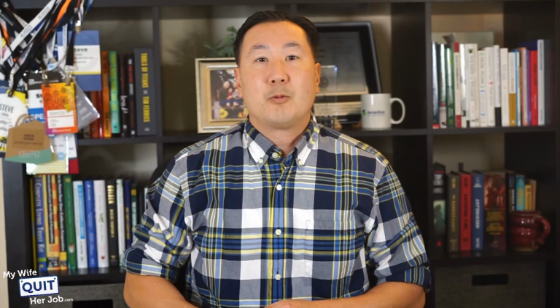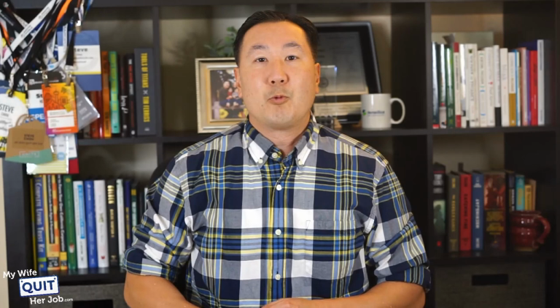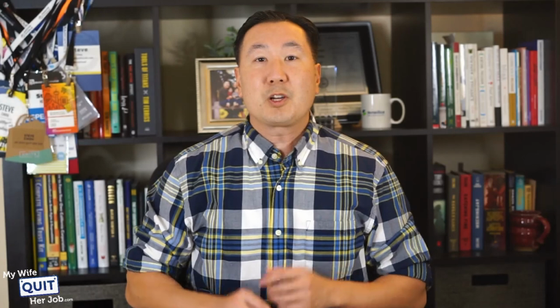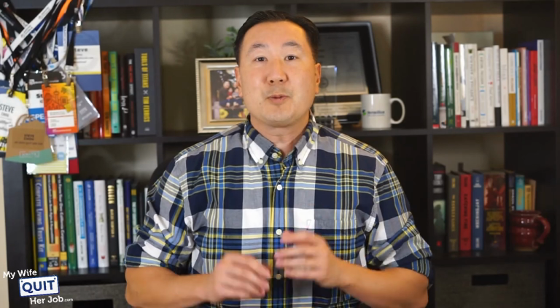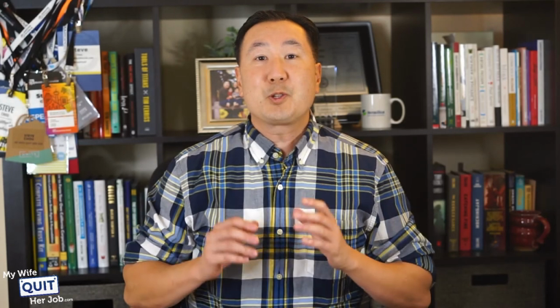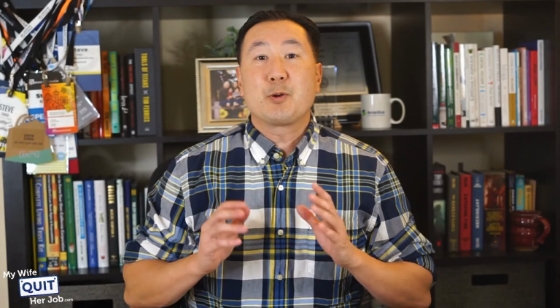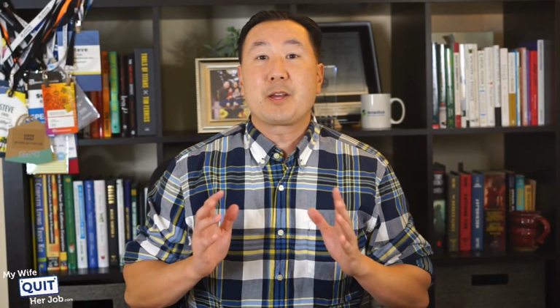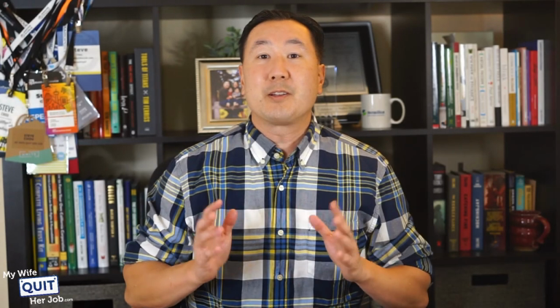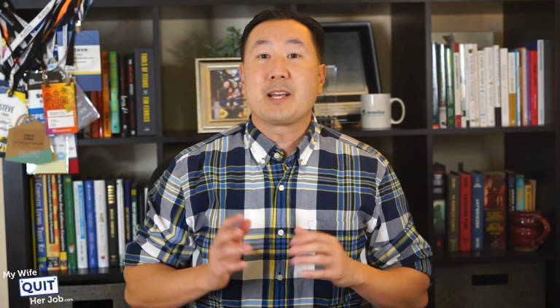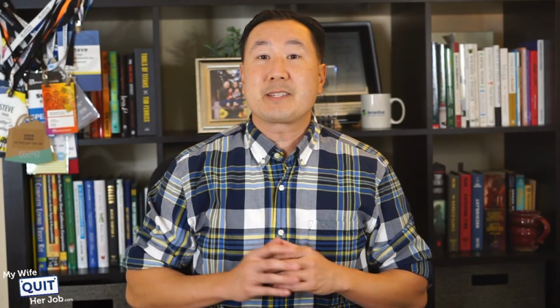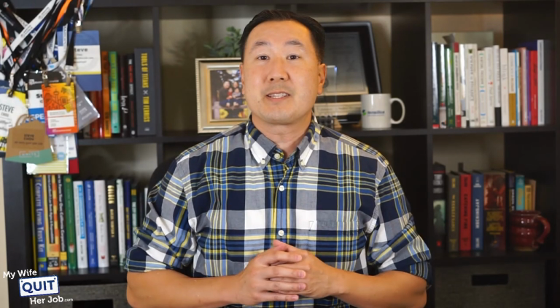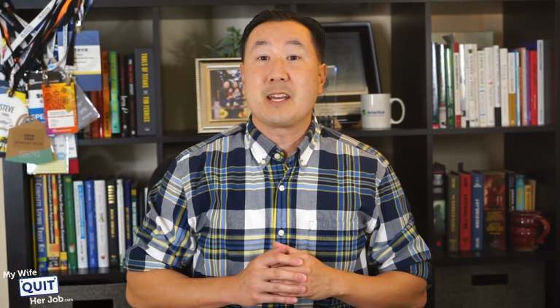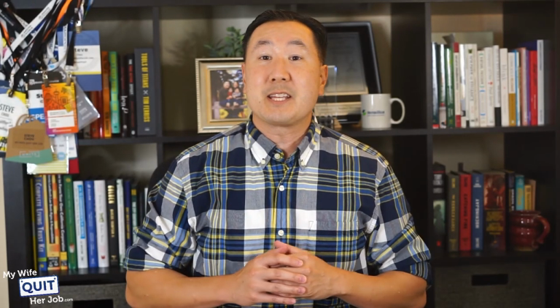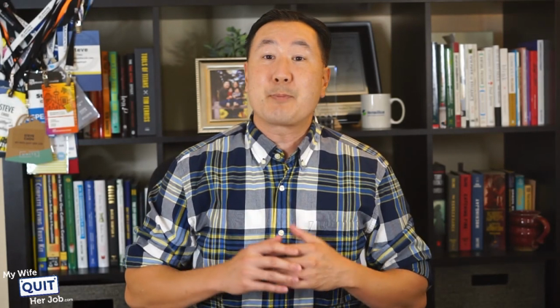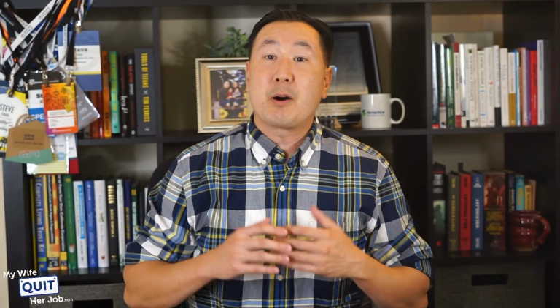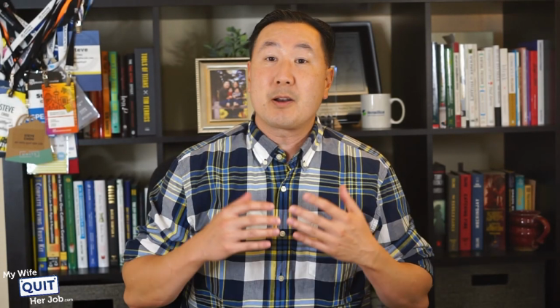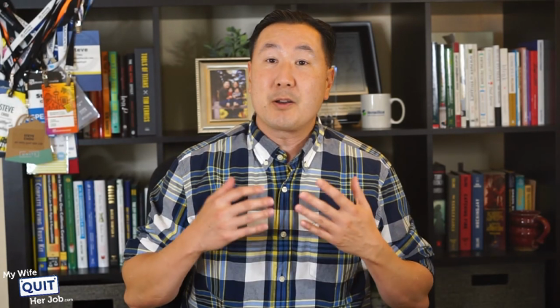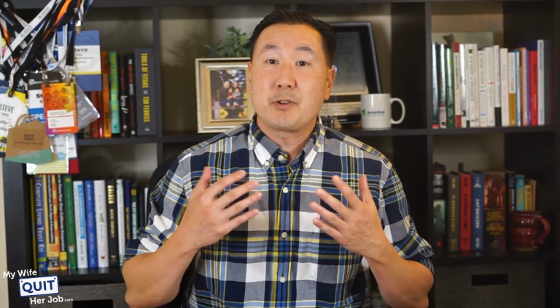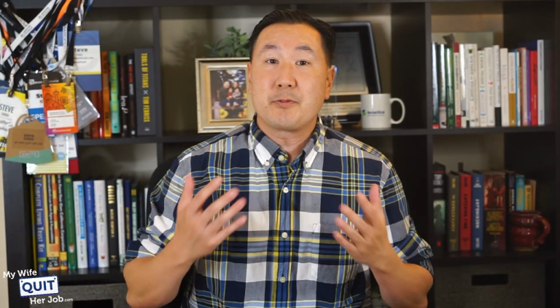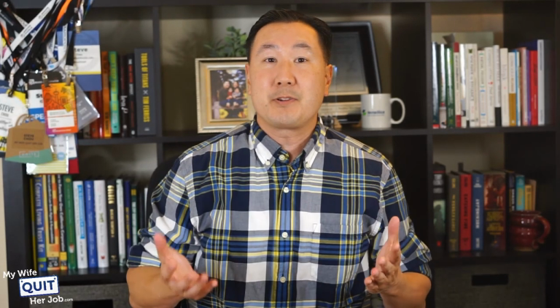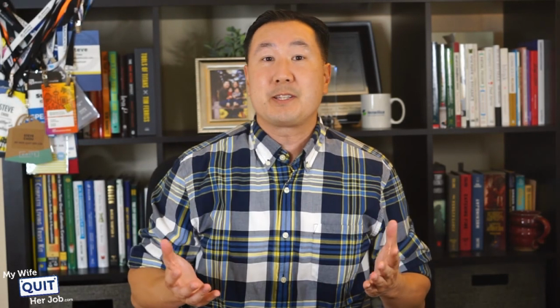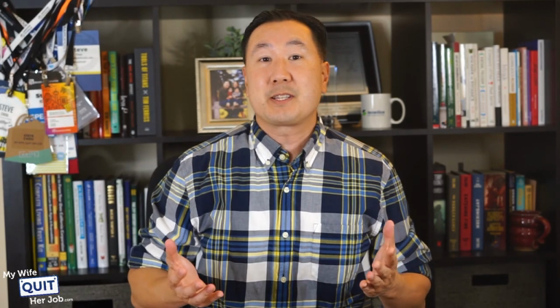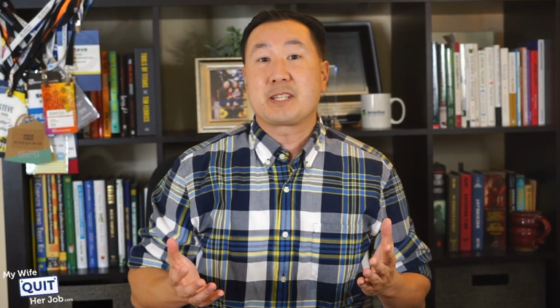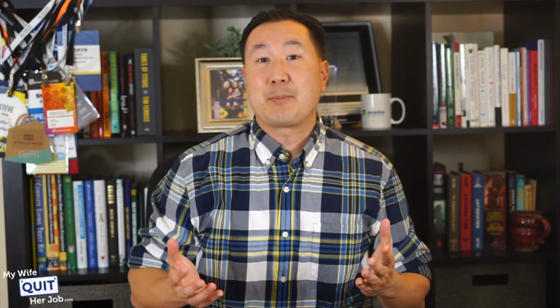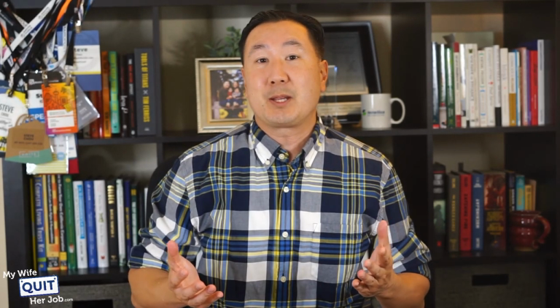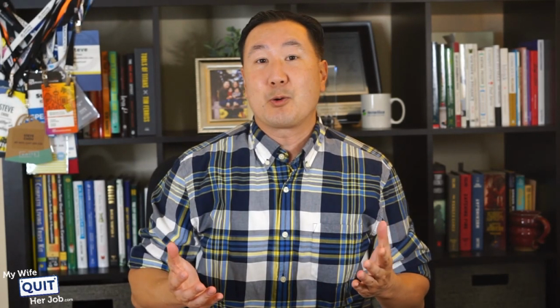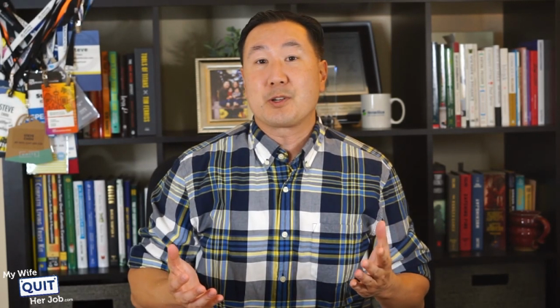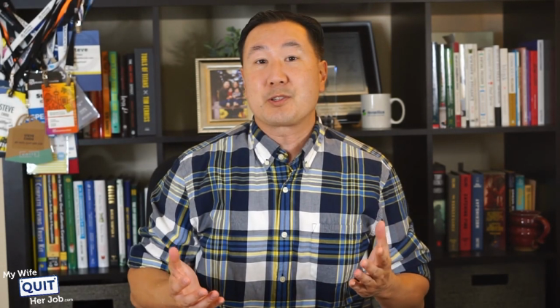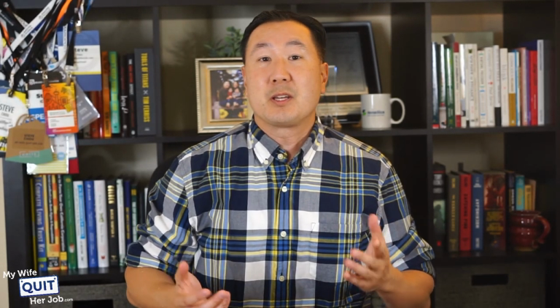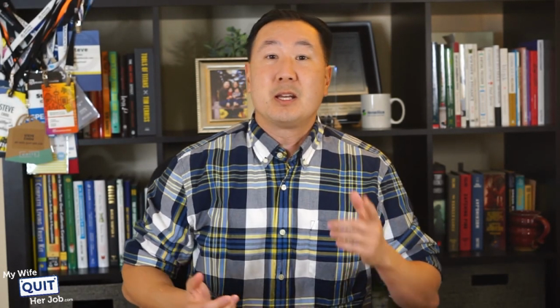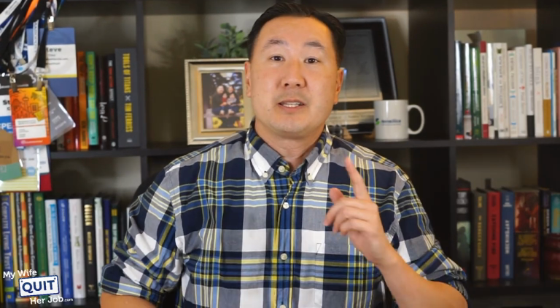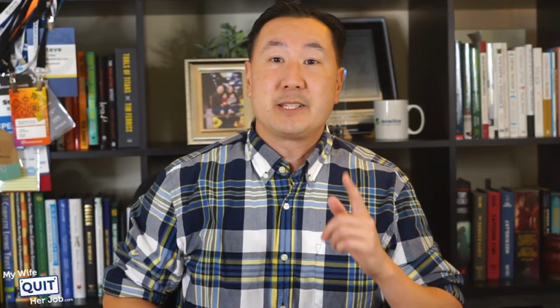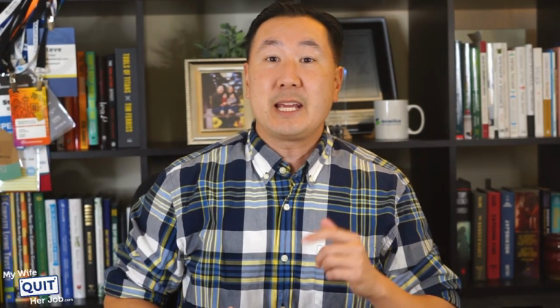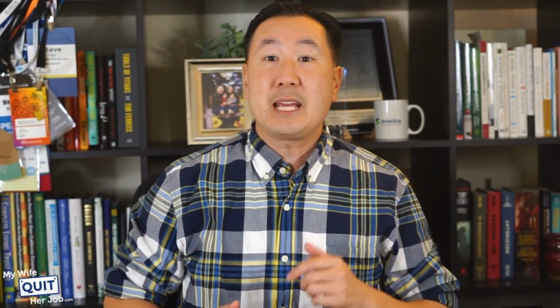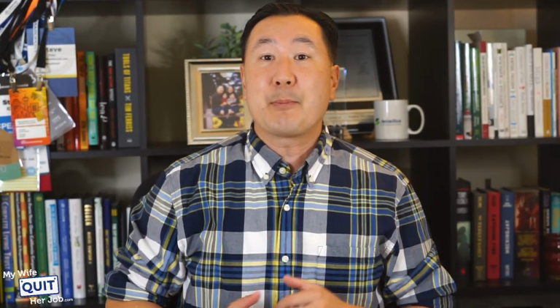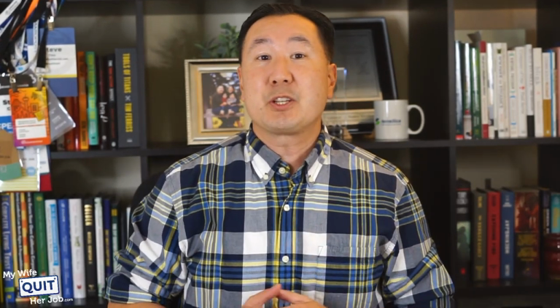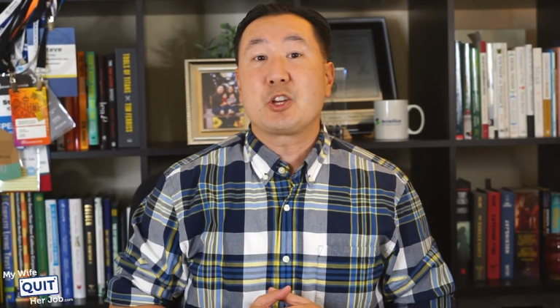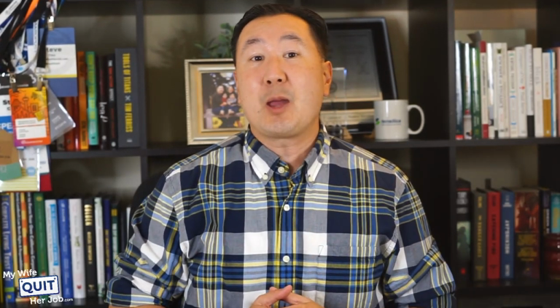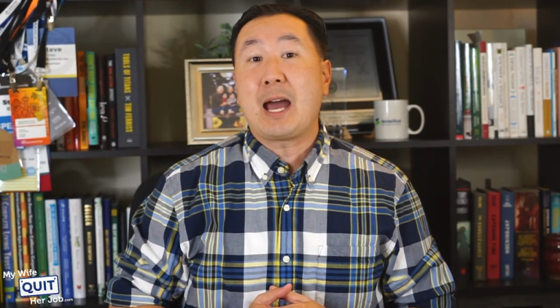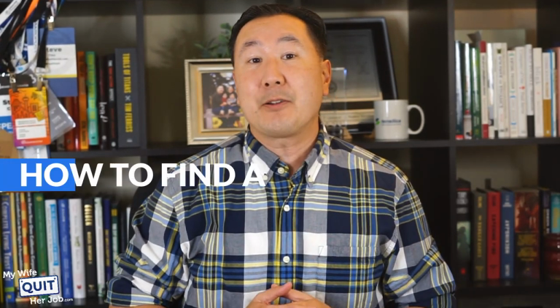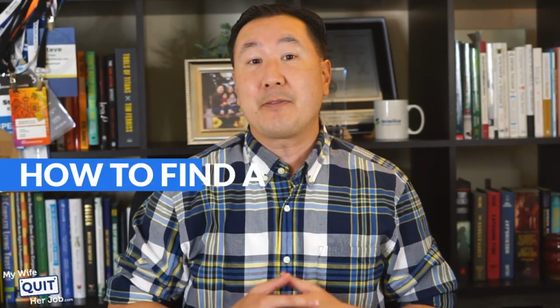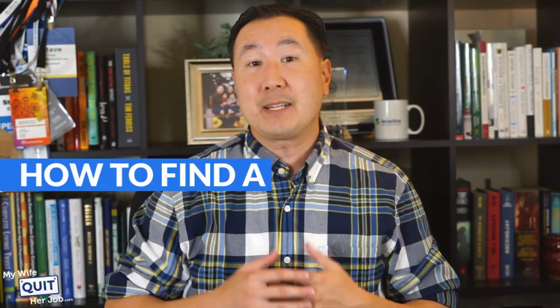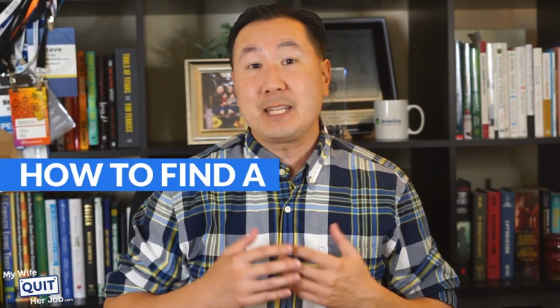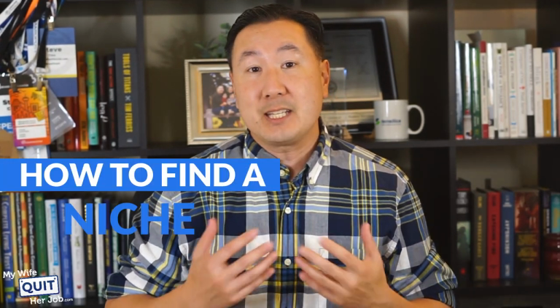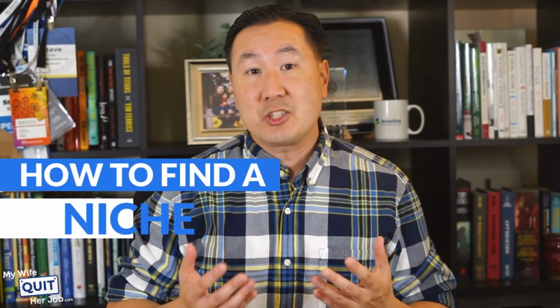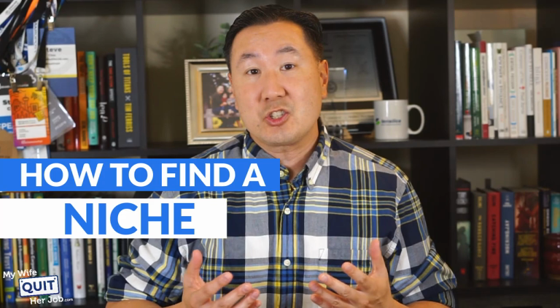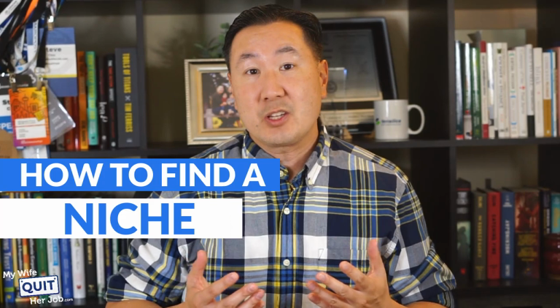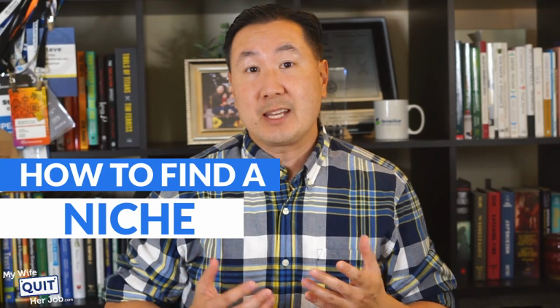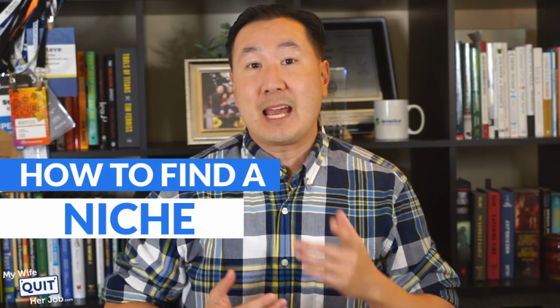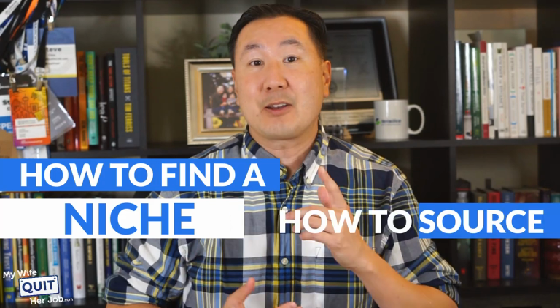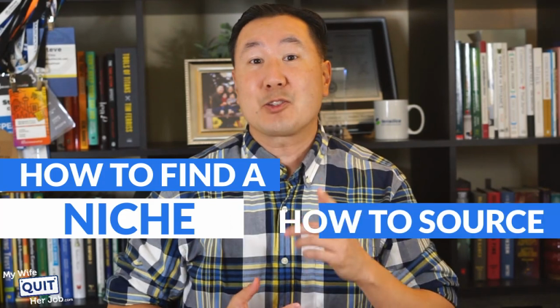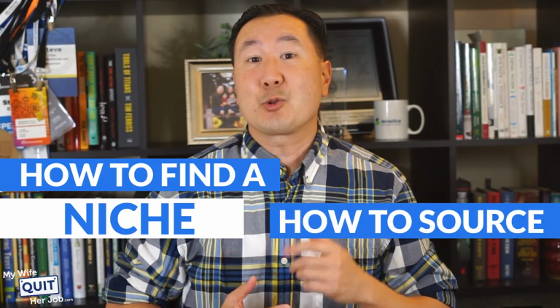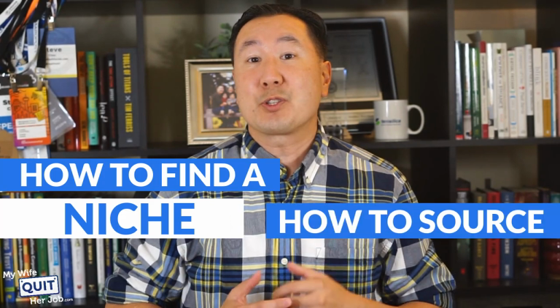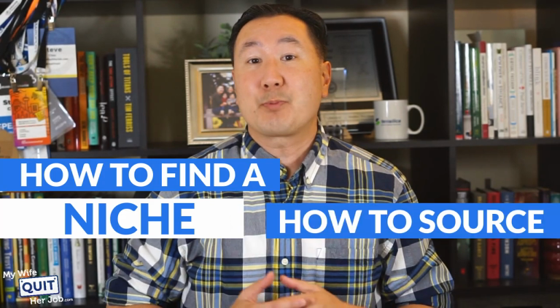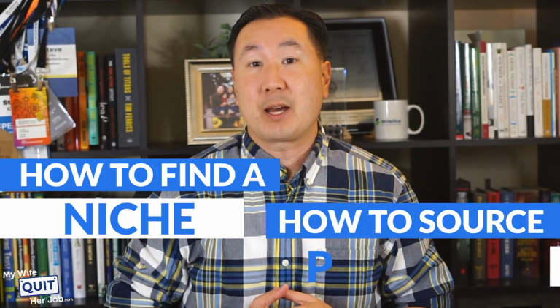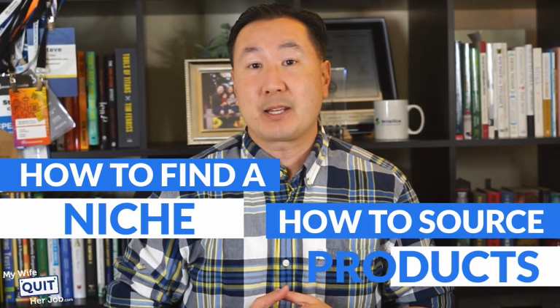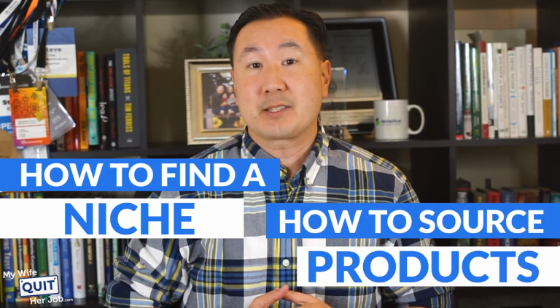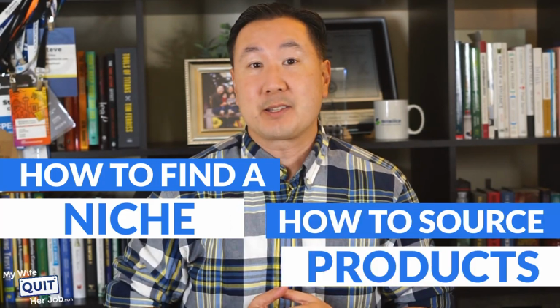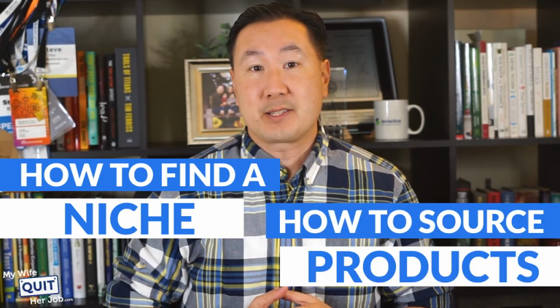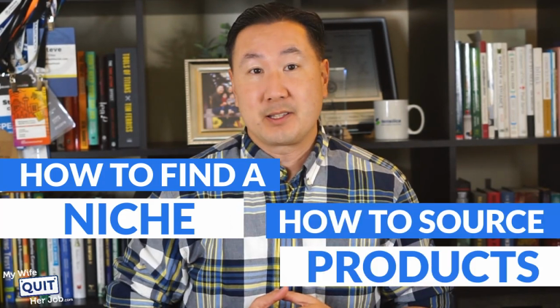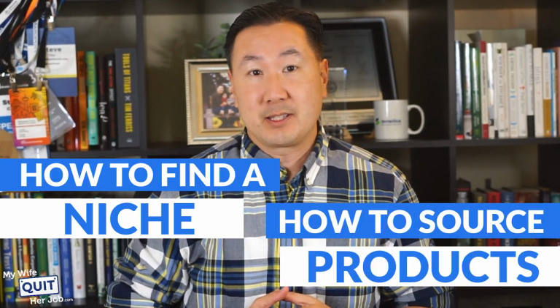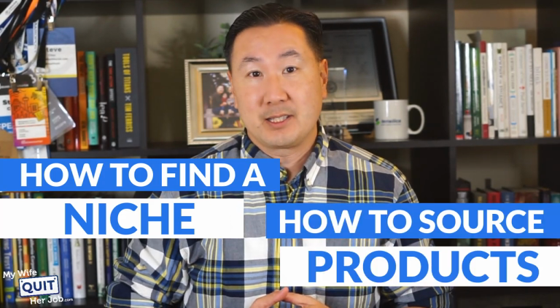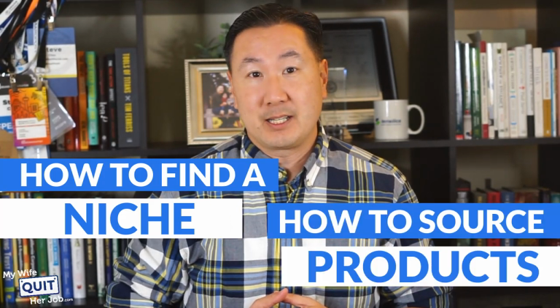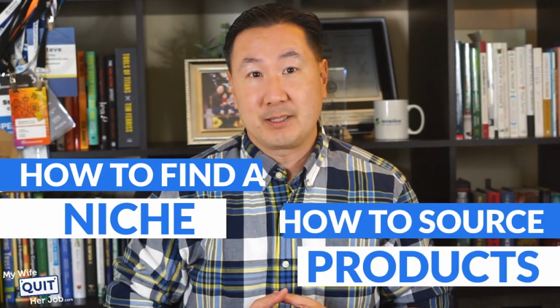Welcome to another lesson as part of your free six-day mini course. Today I'm going to show you how to find a niche and how to source products to sell online.